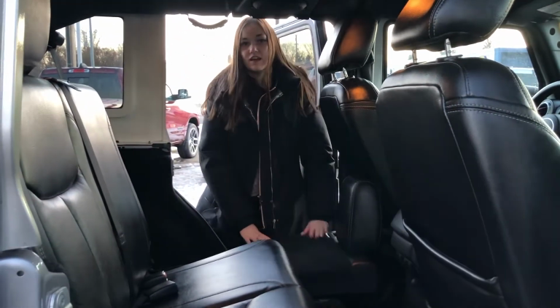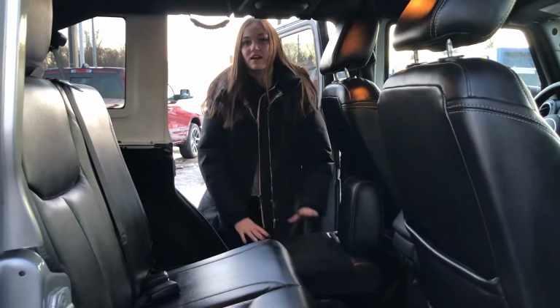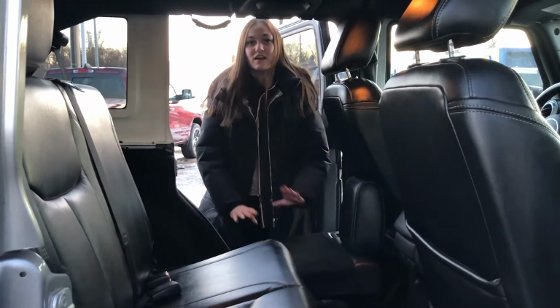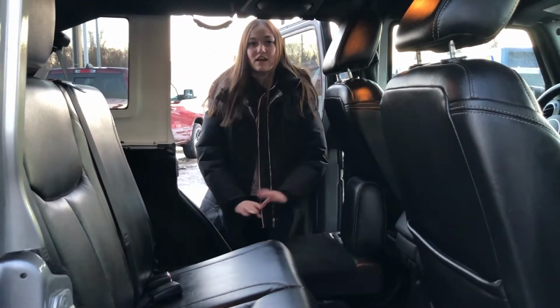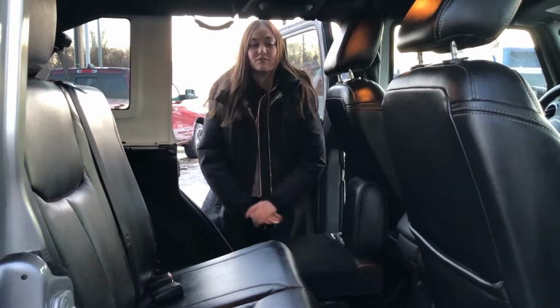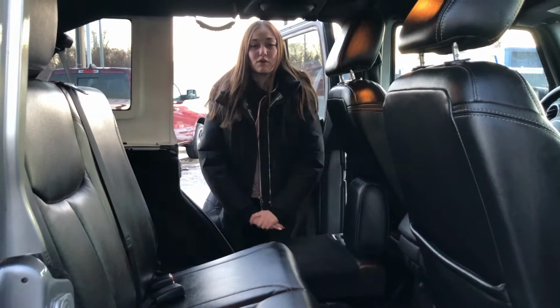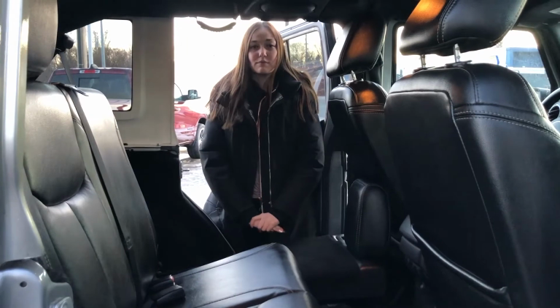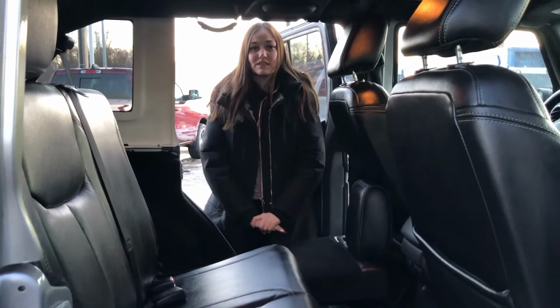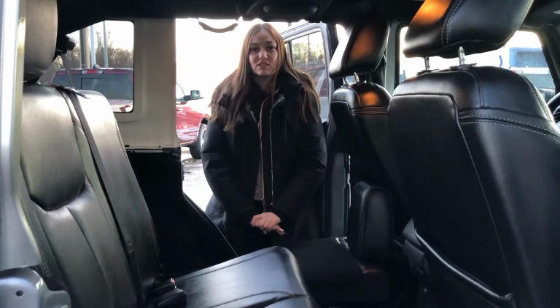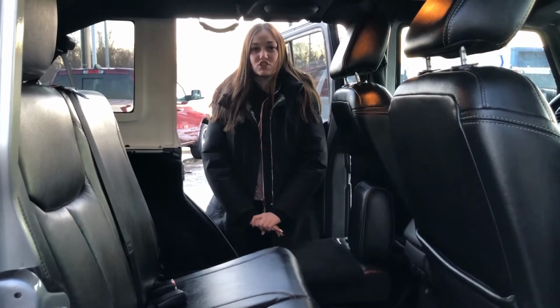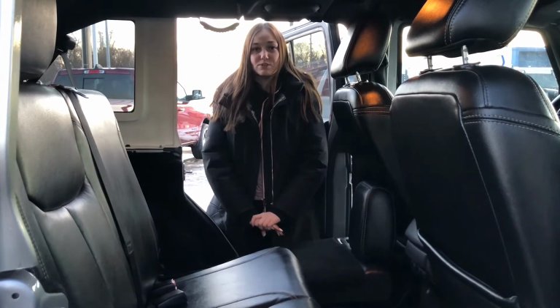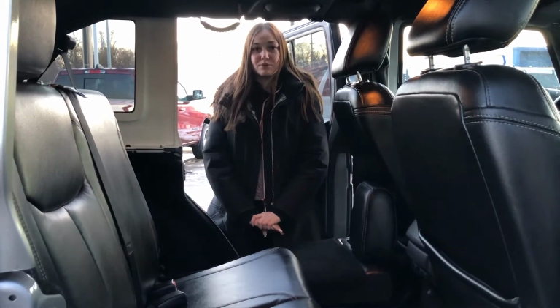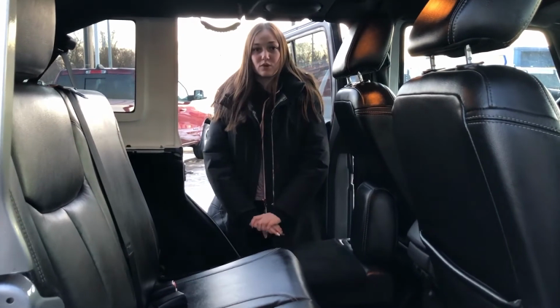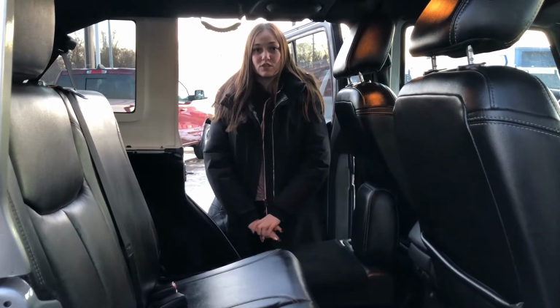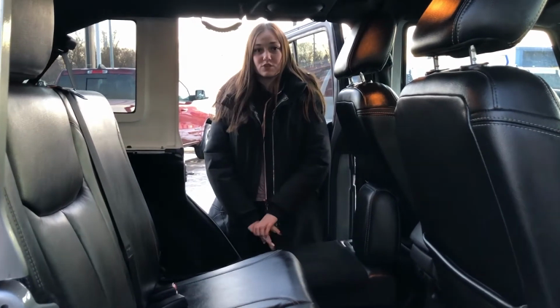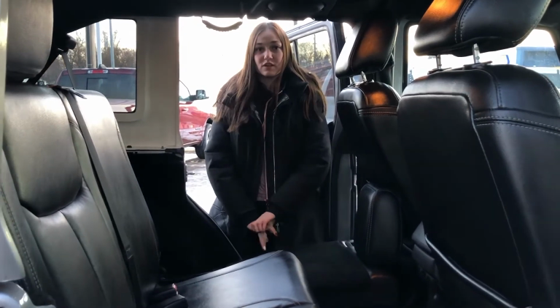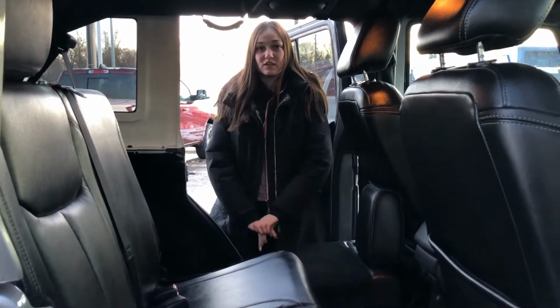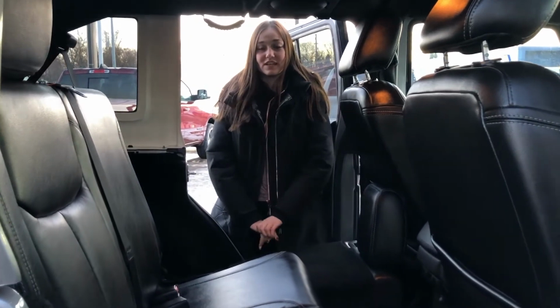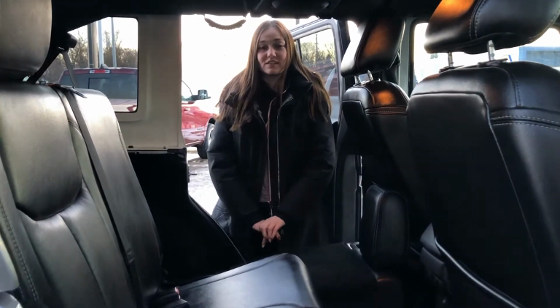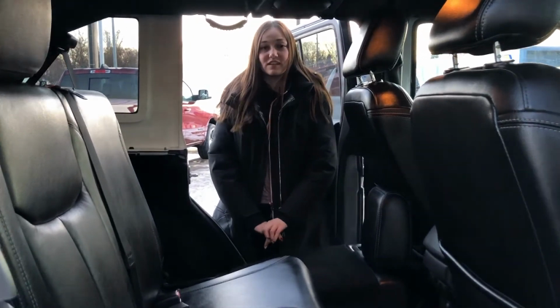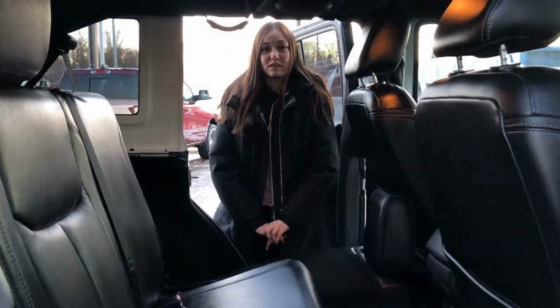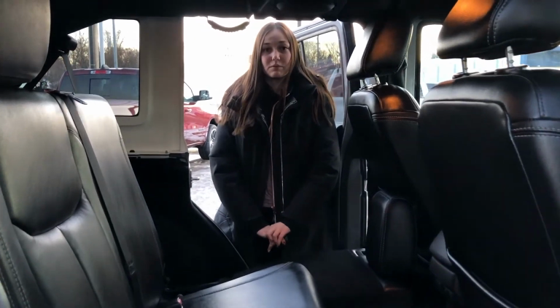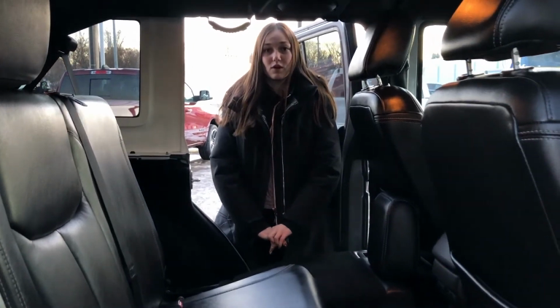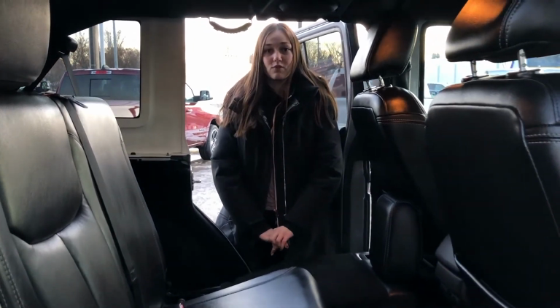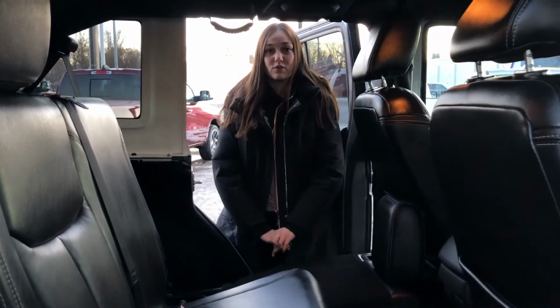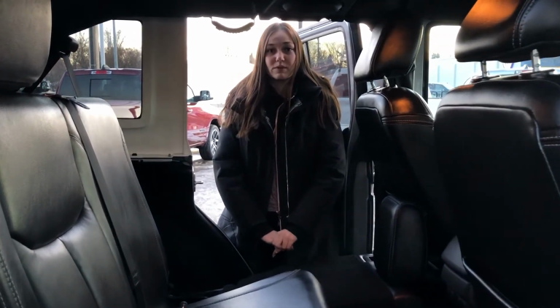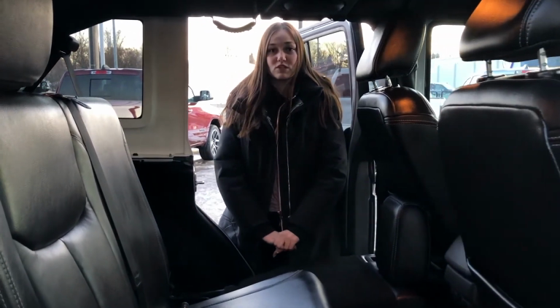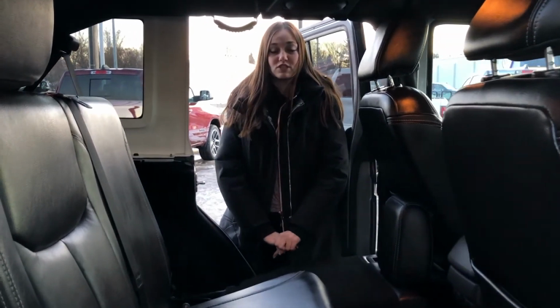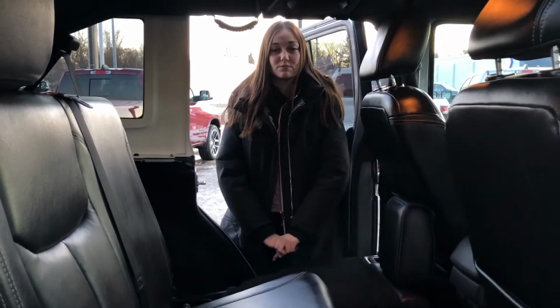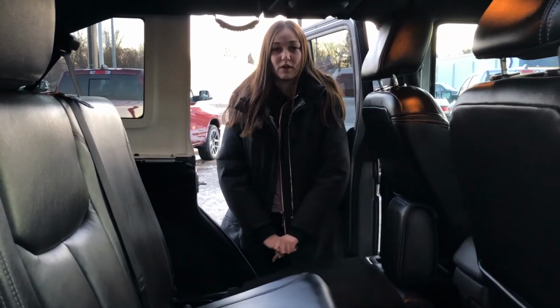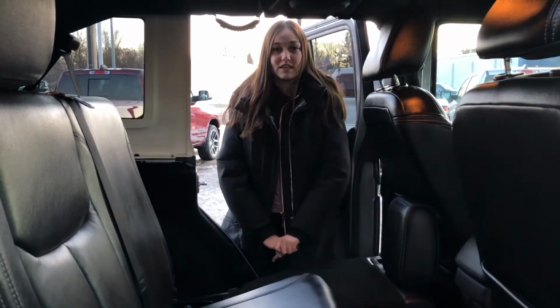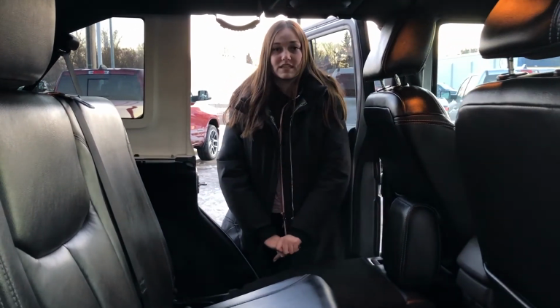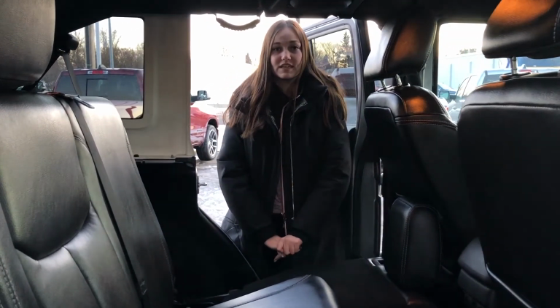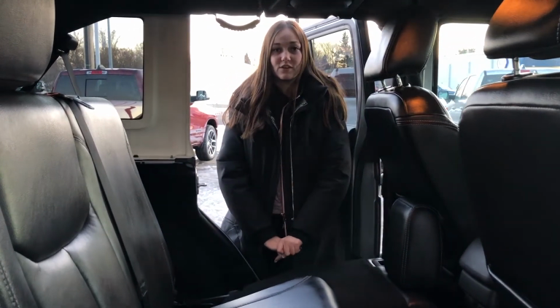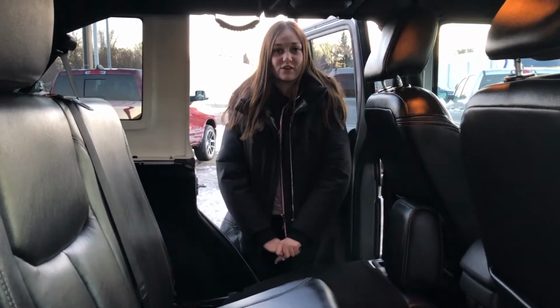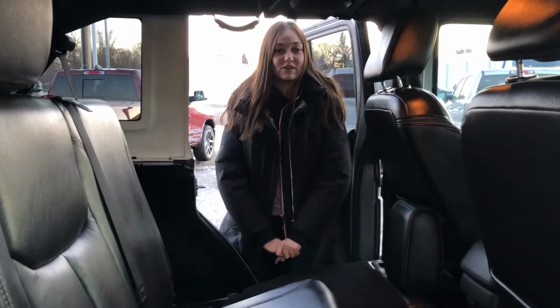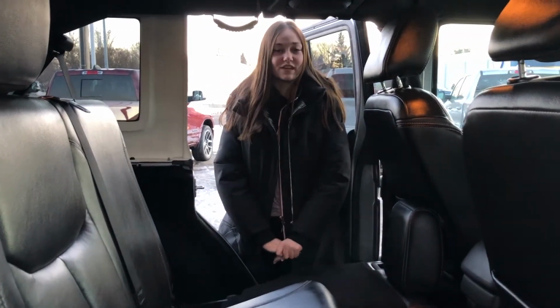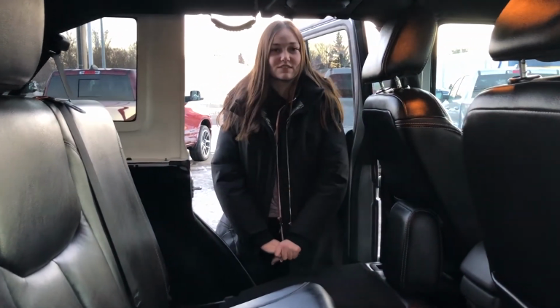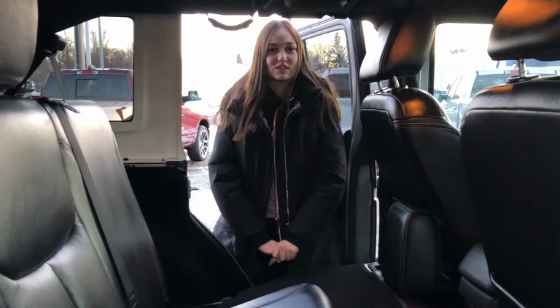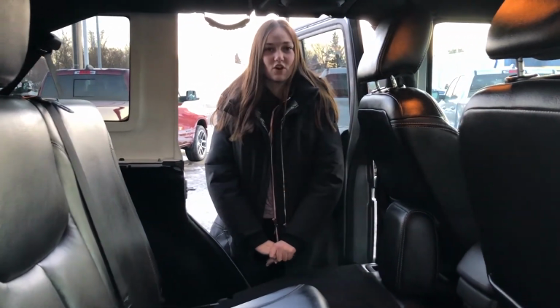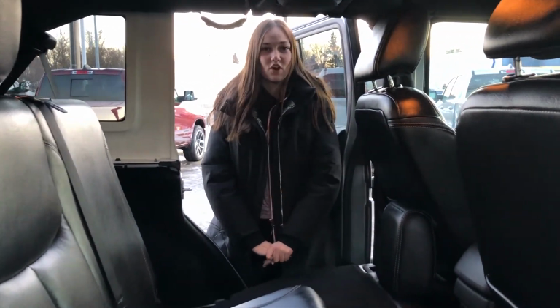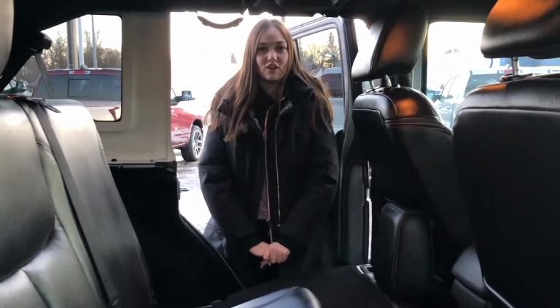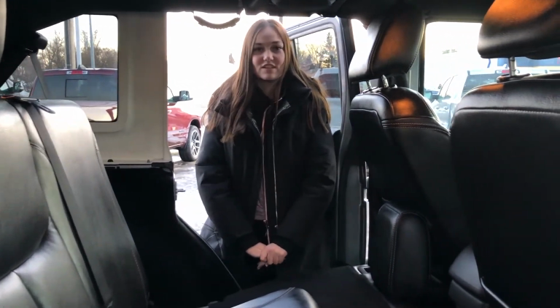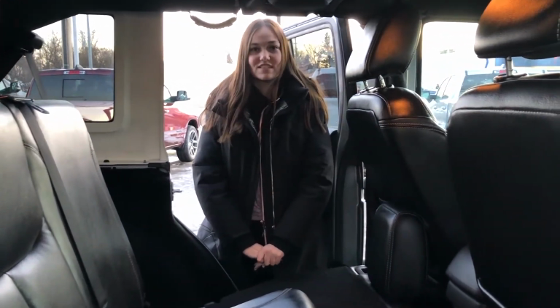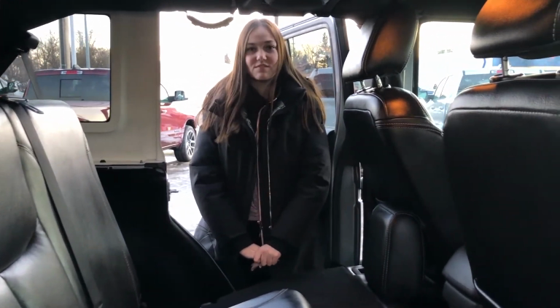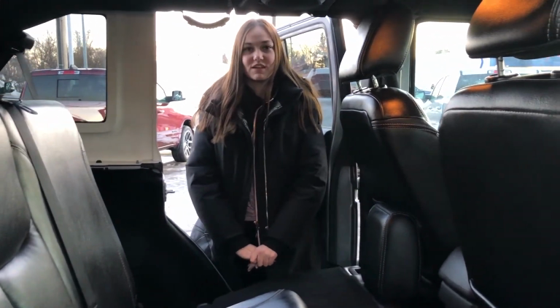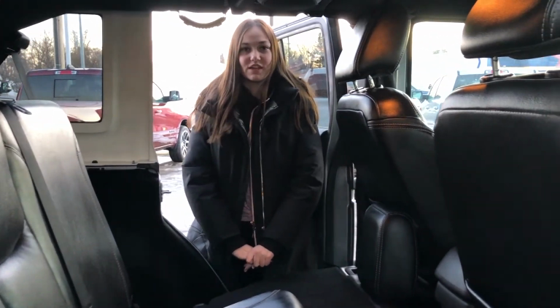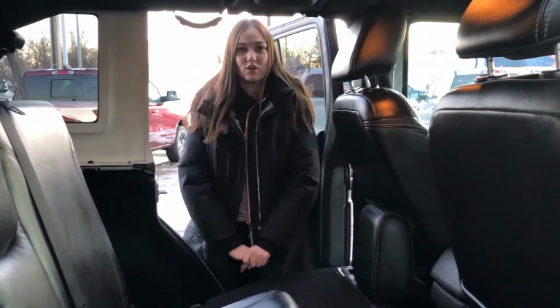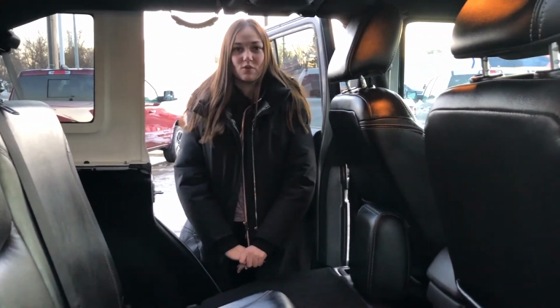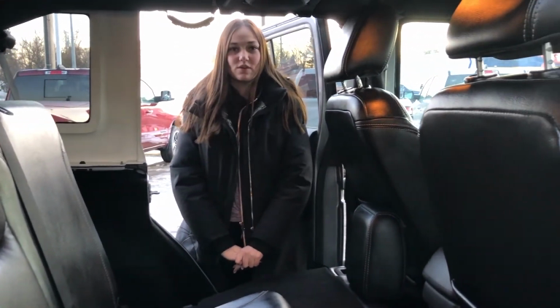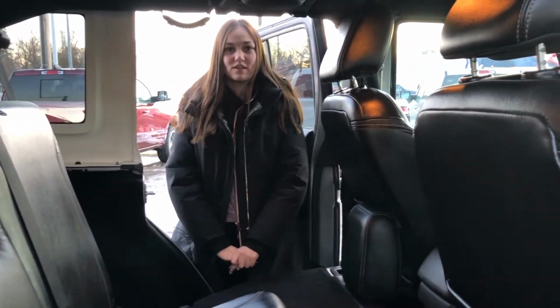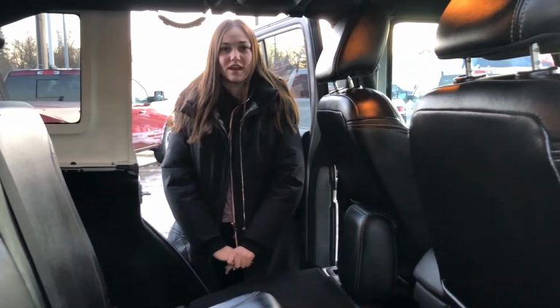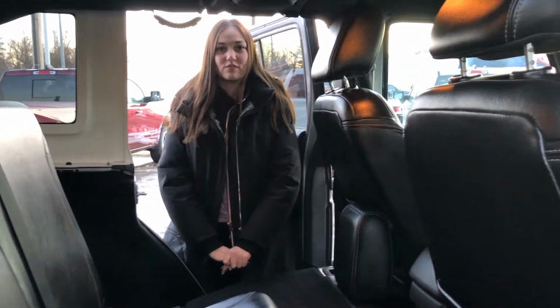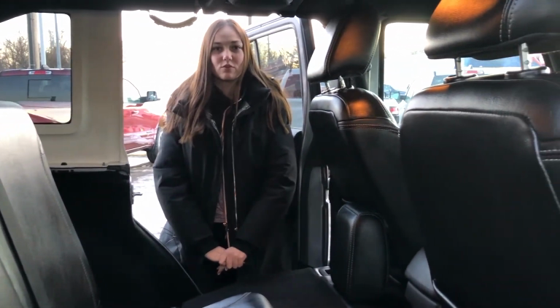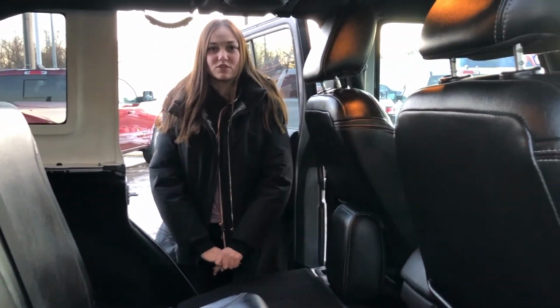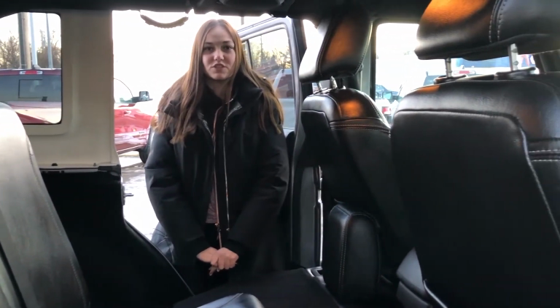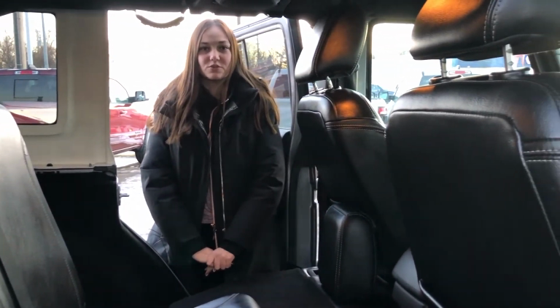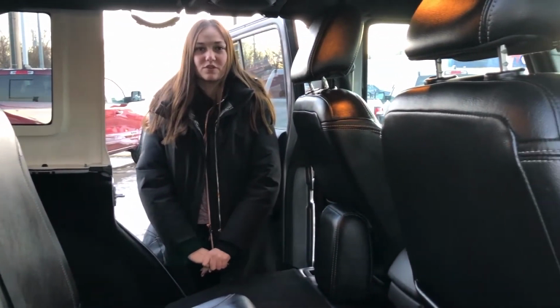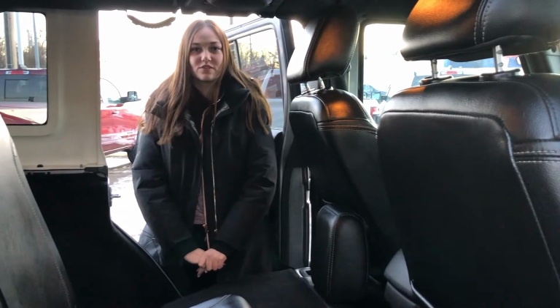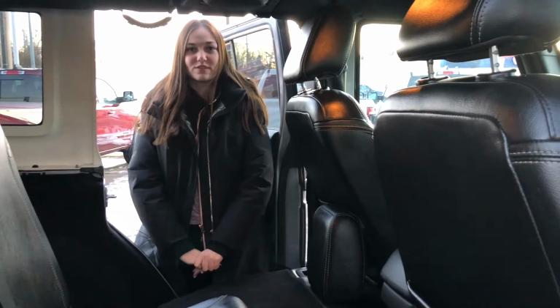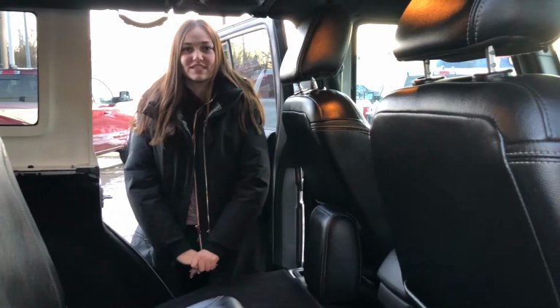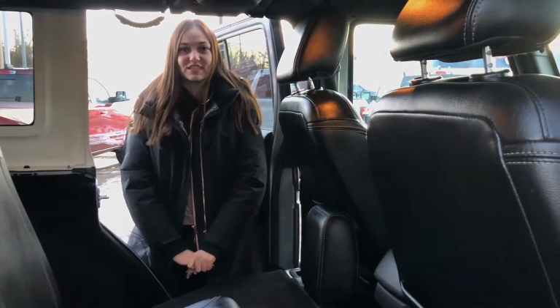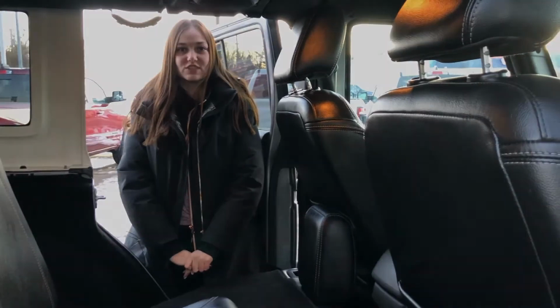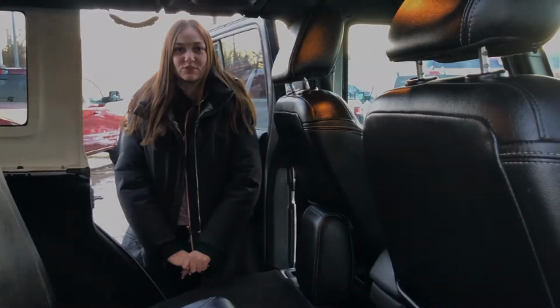If you want to make this Jeep yours, you can click the link below for pictures and pricing, or you can give us a call at 780-942-3629. See you next time.